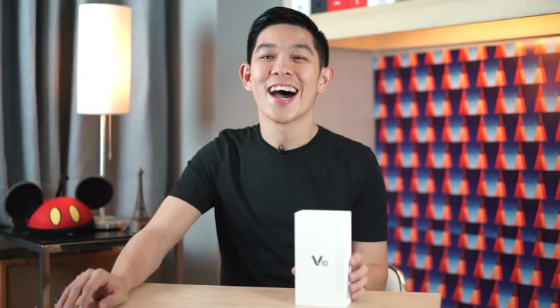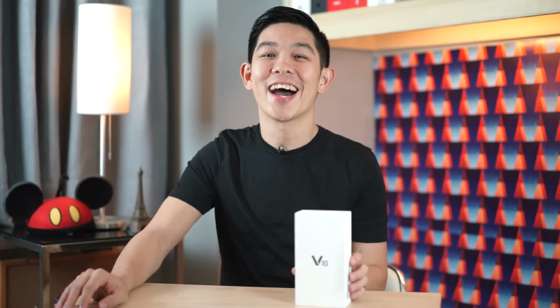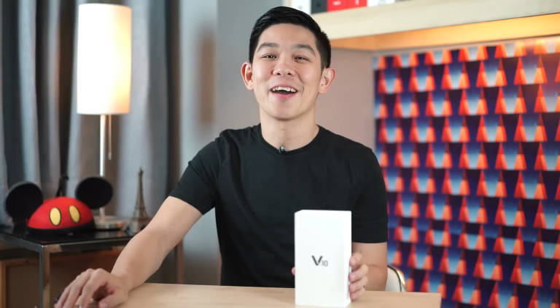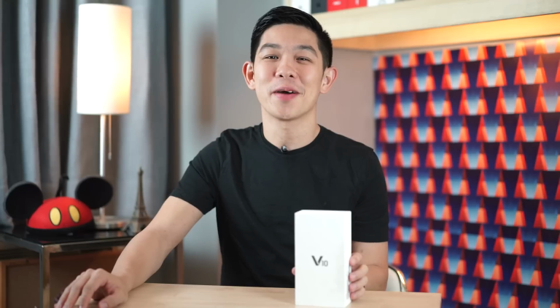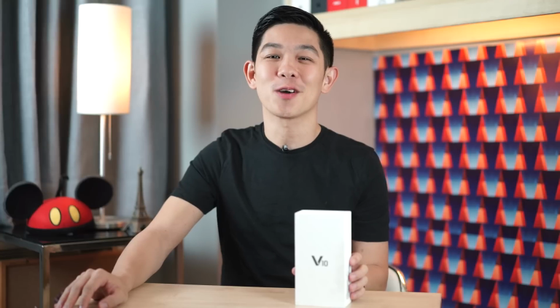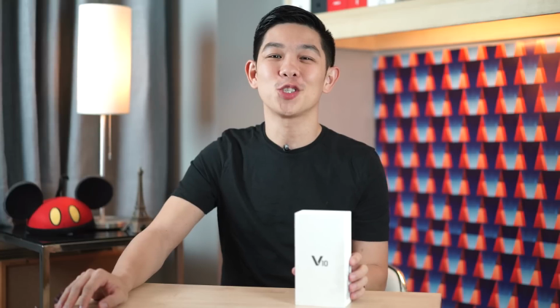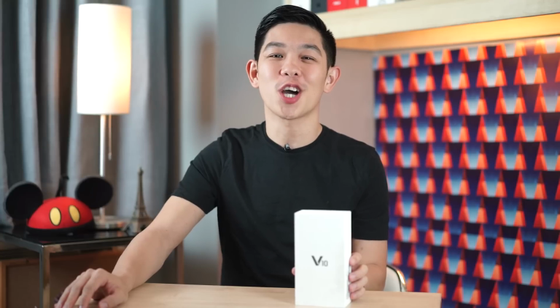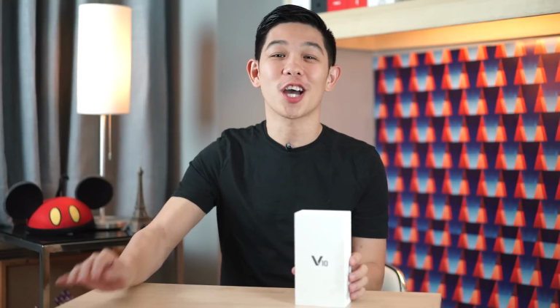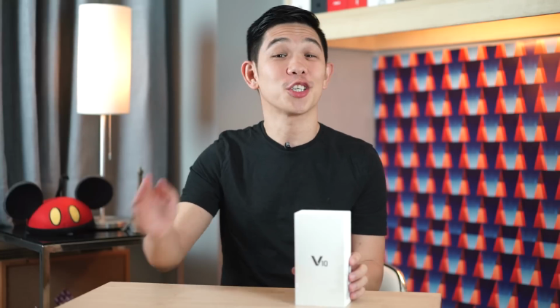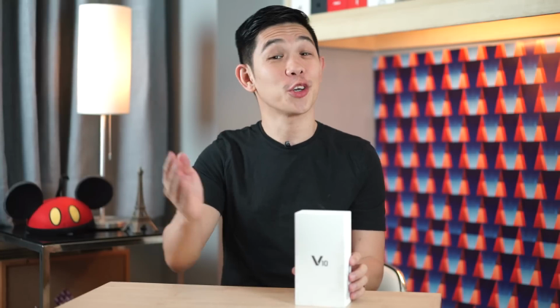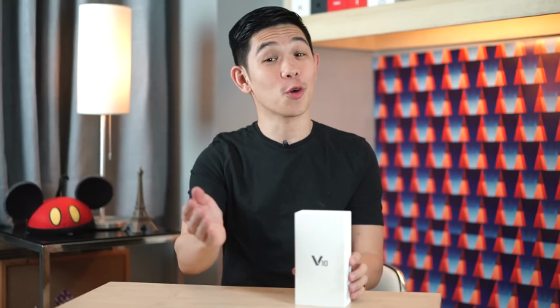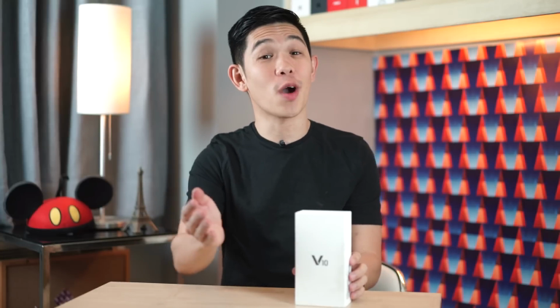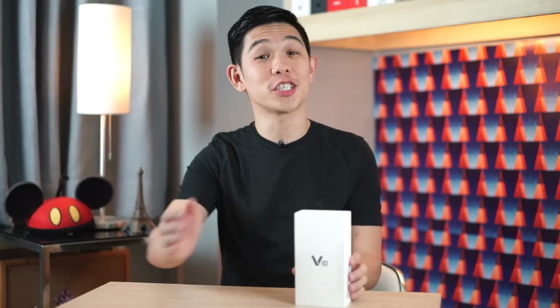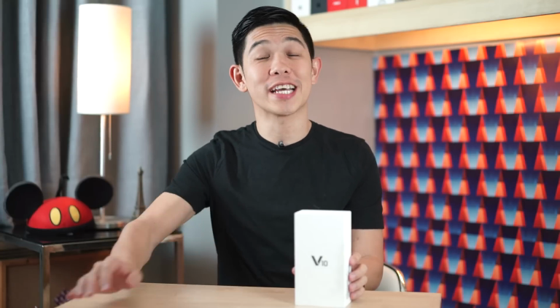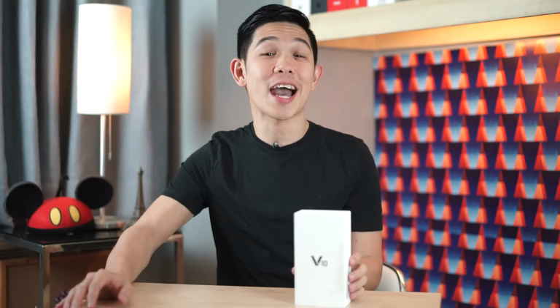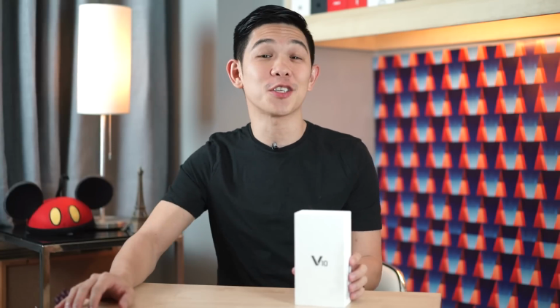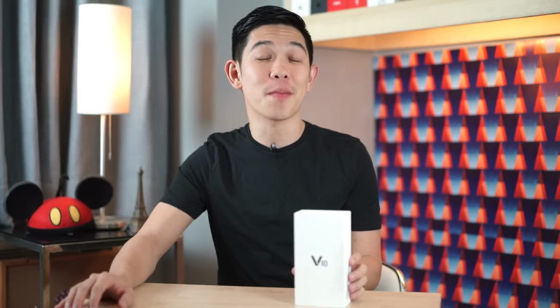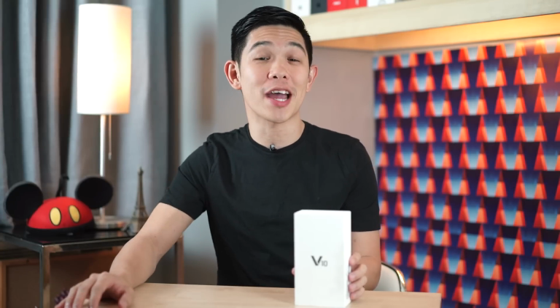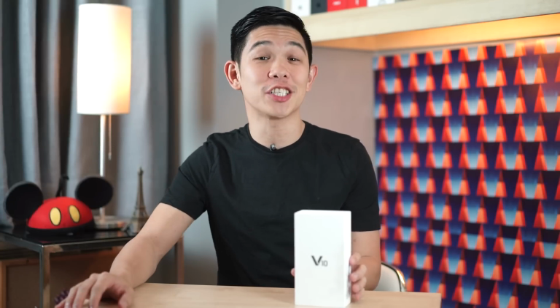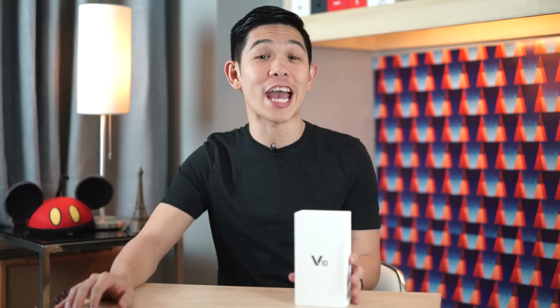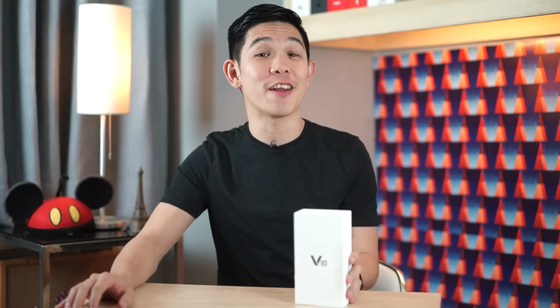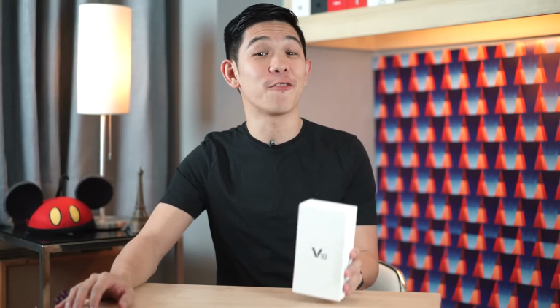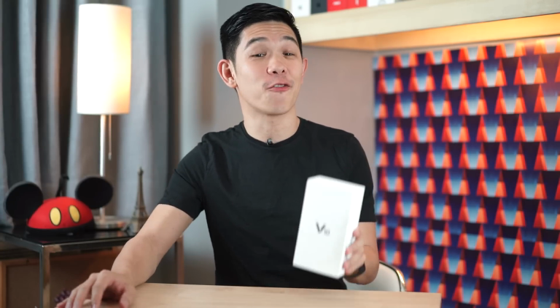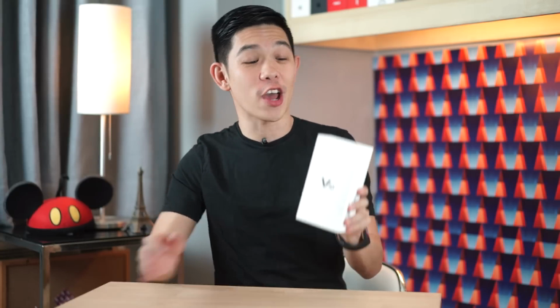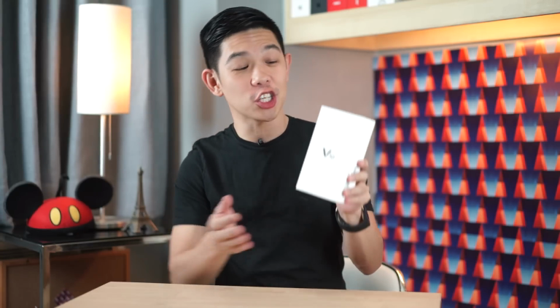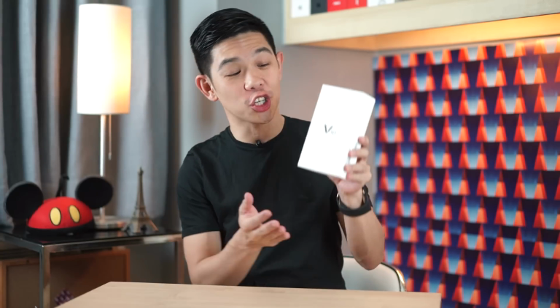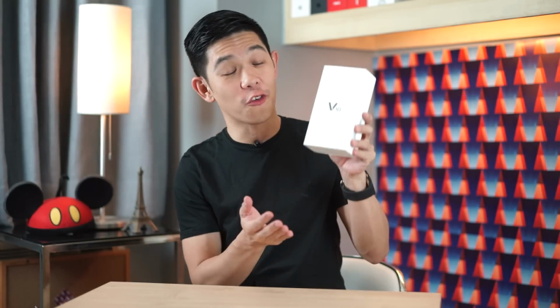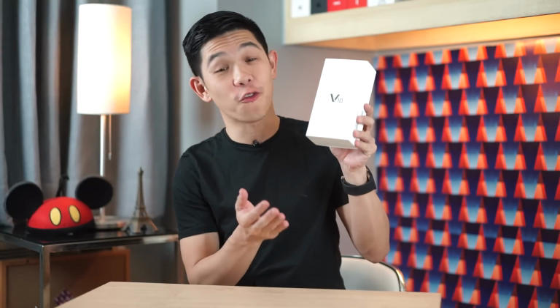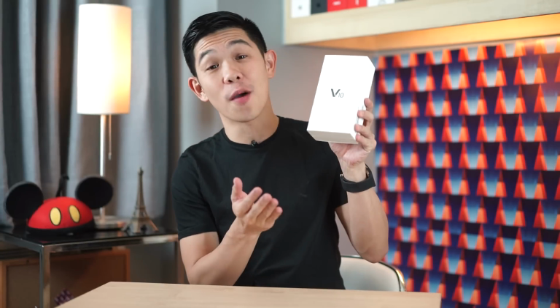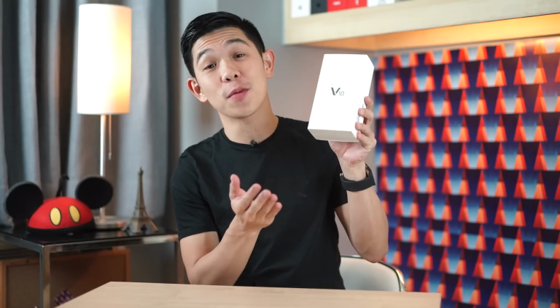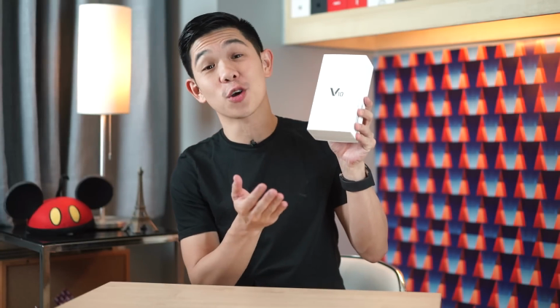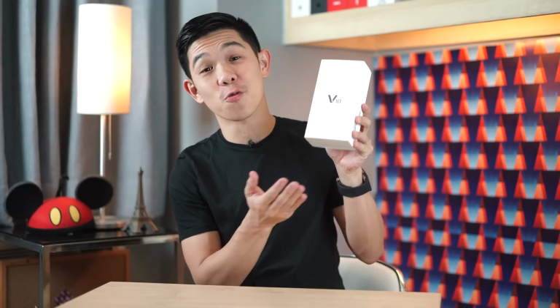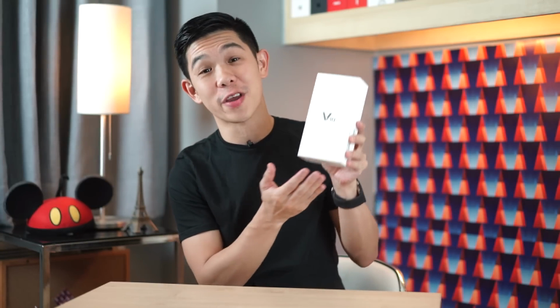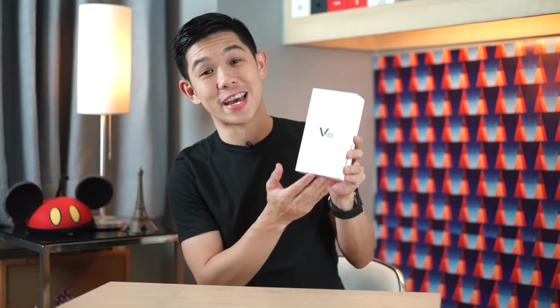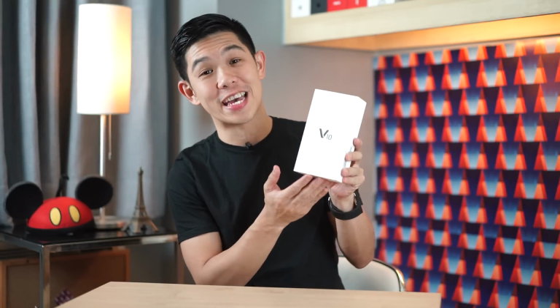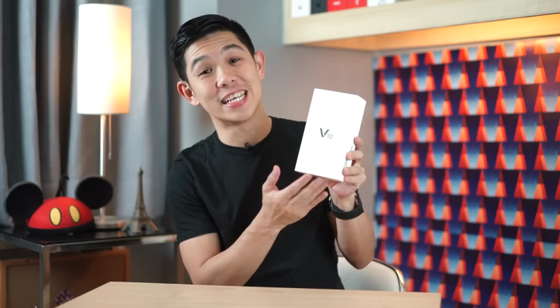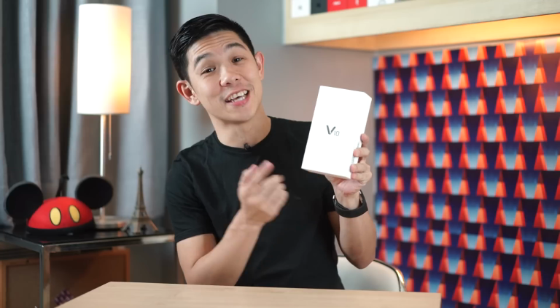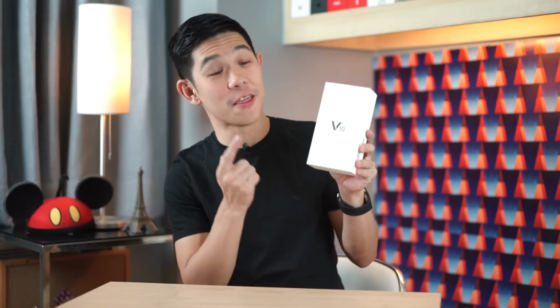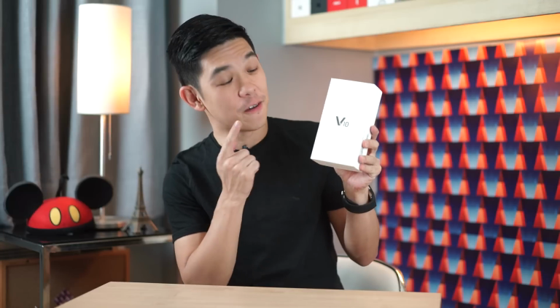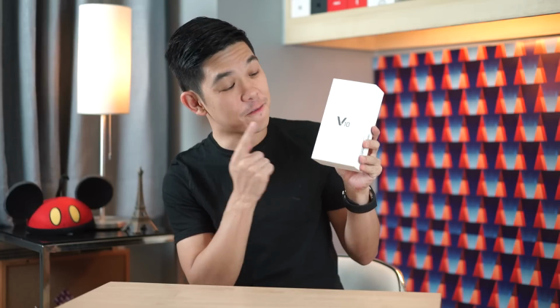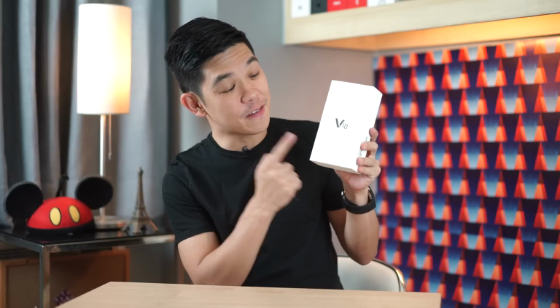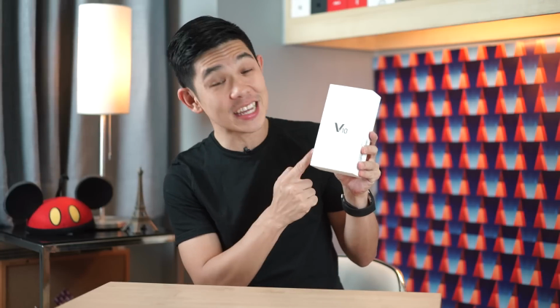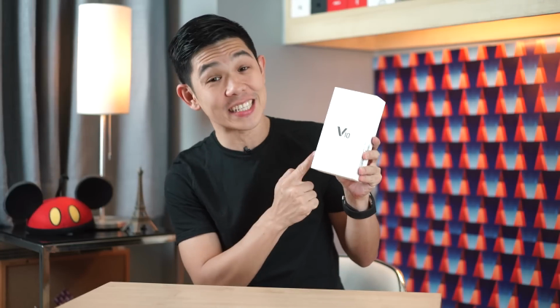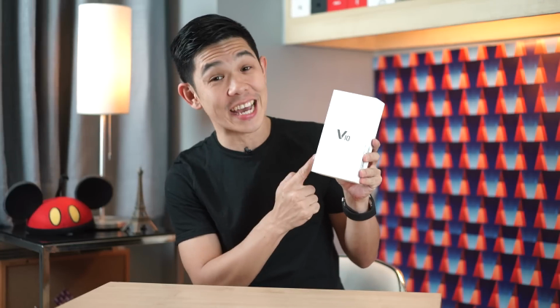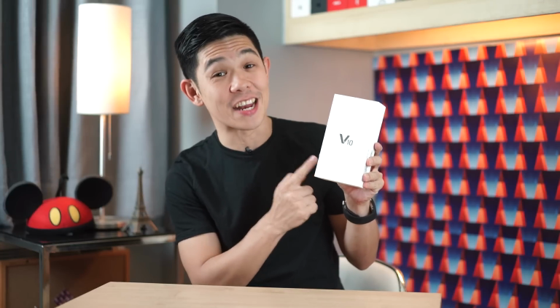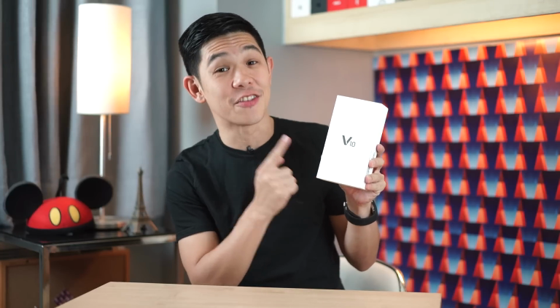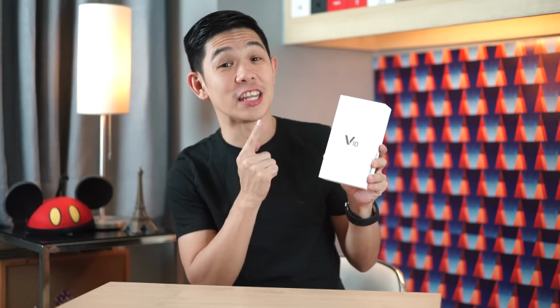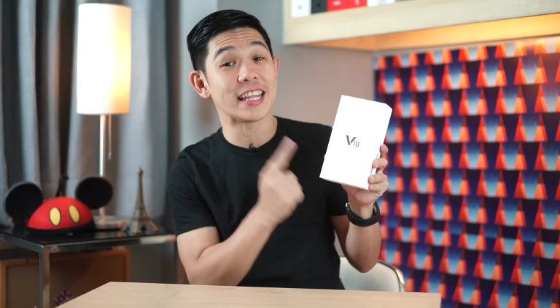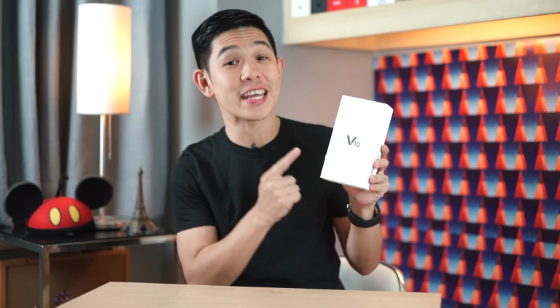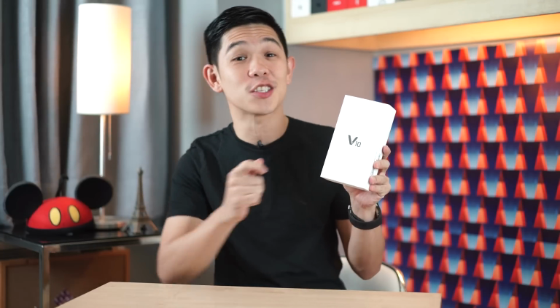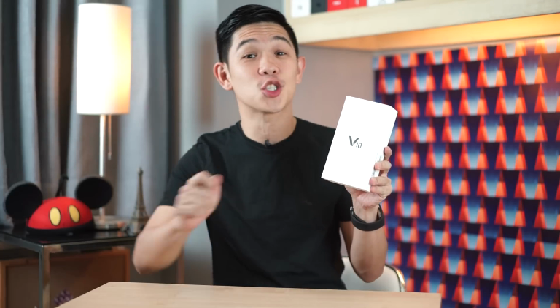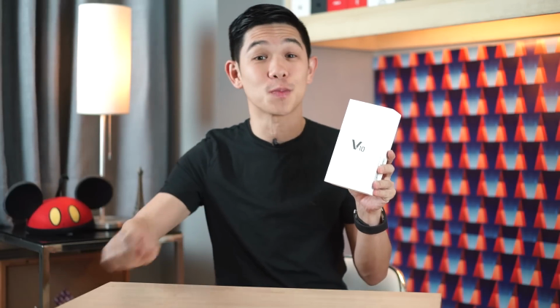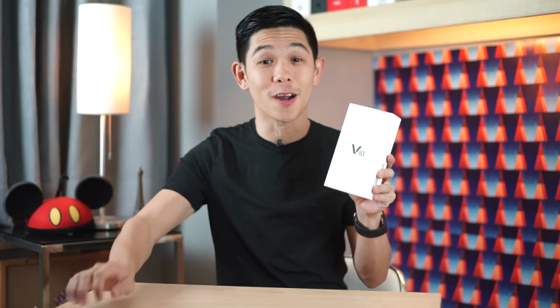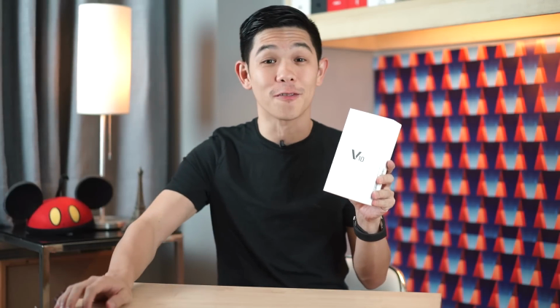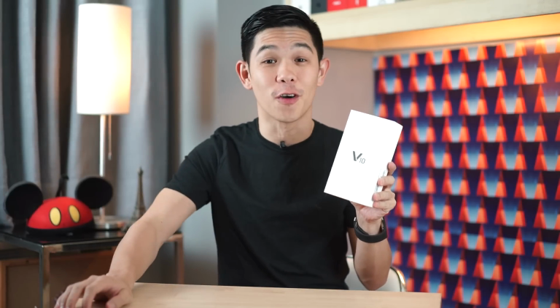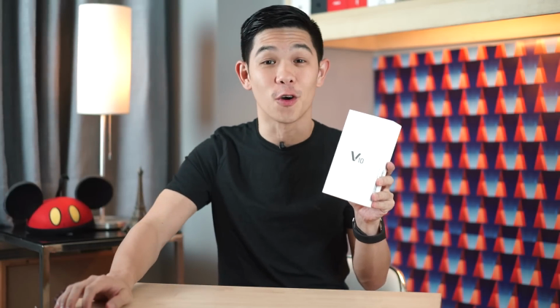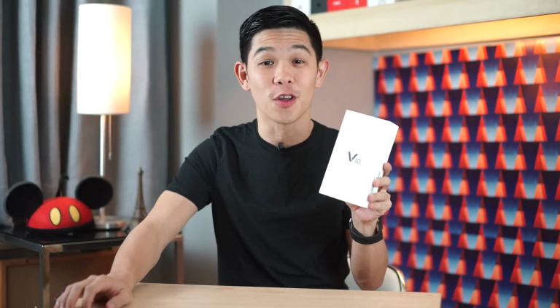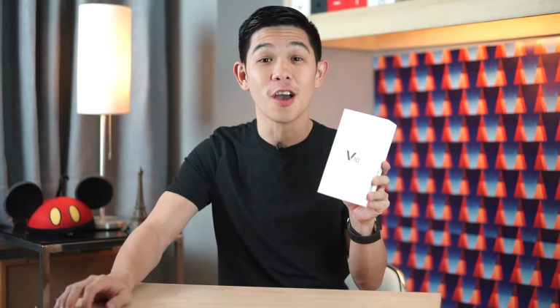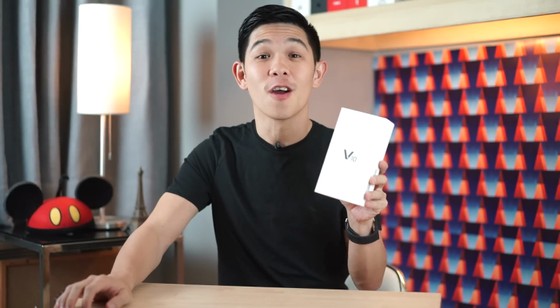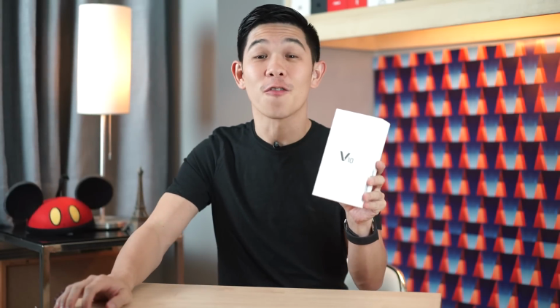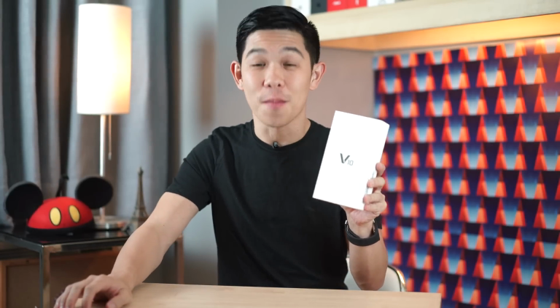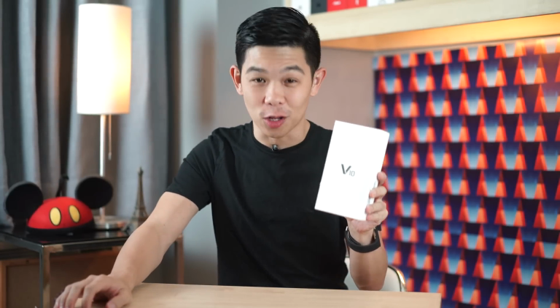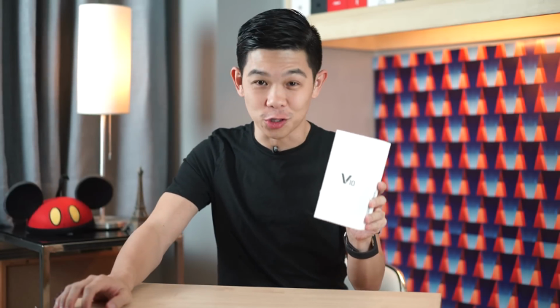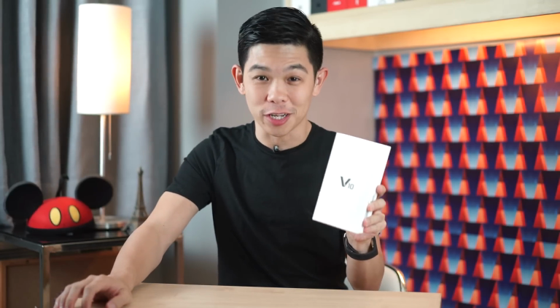Hi, I'm Michael Josh, you're watching Gadgetmatch, and fresh from Korea is the V10, the latest smartphone from LG.